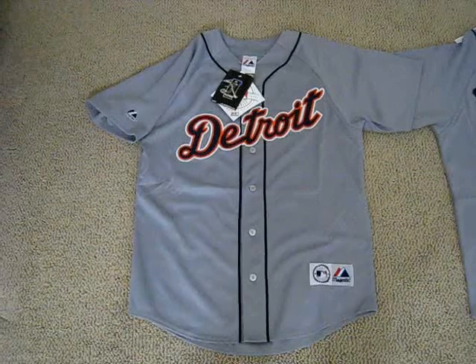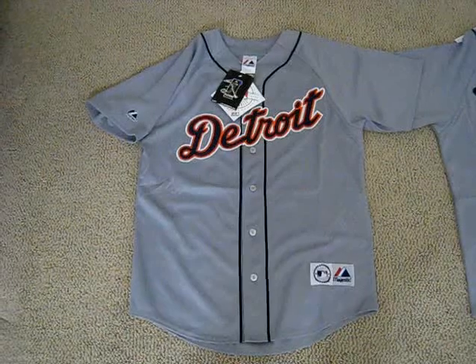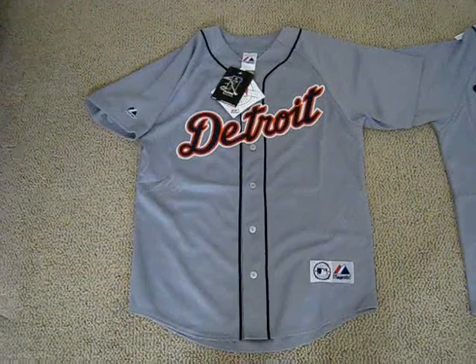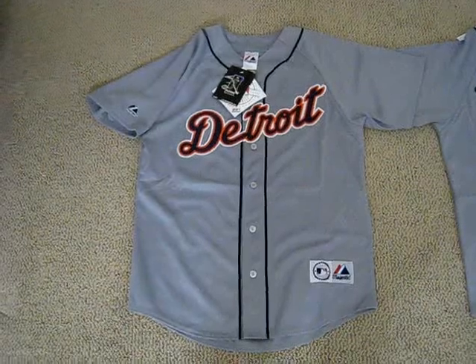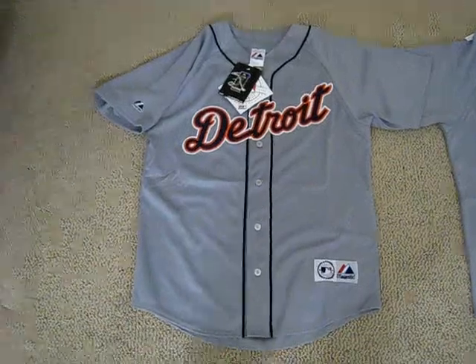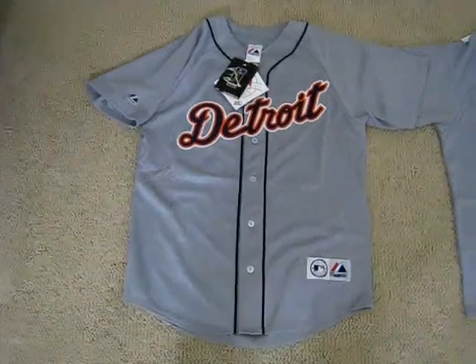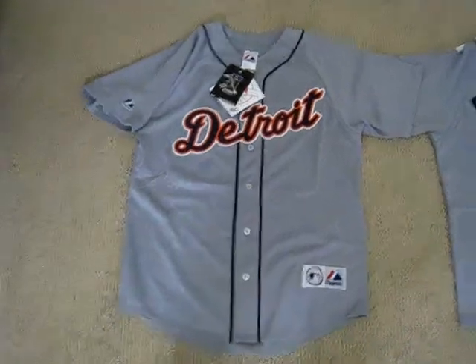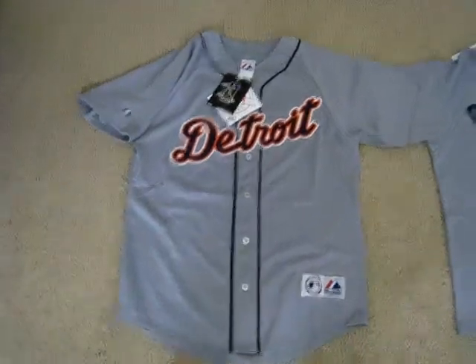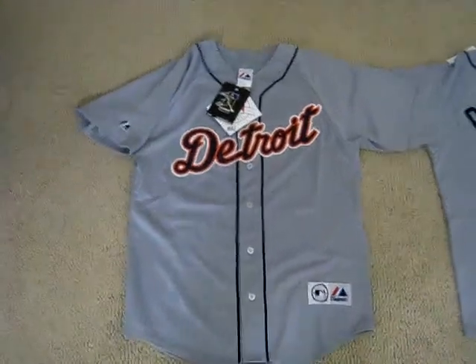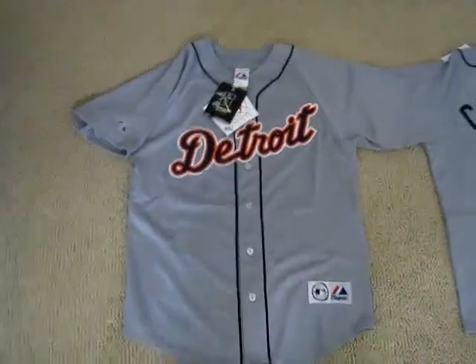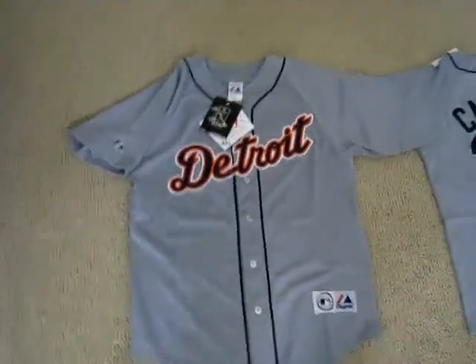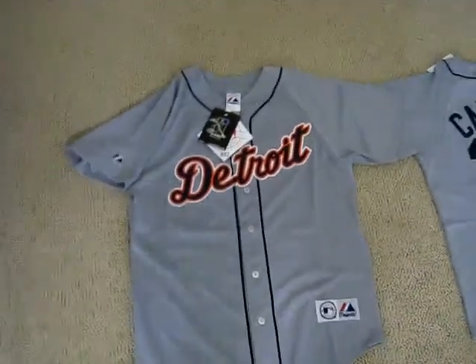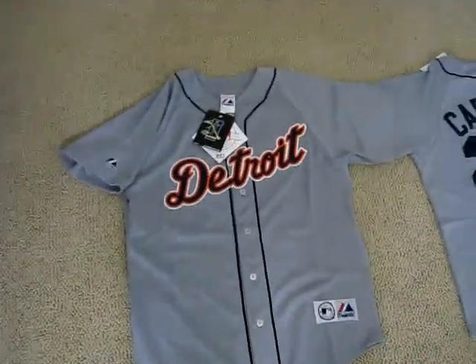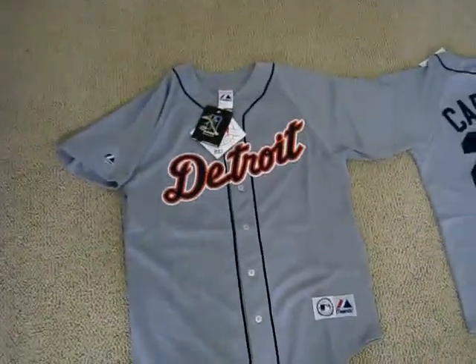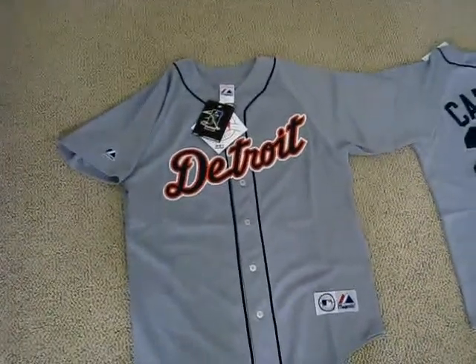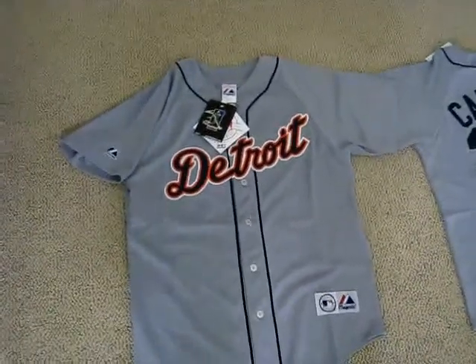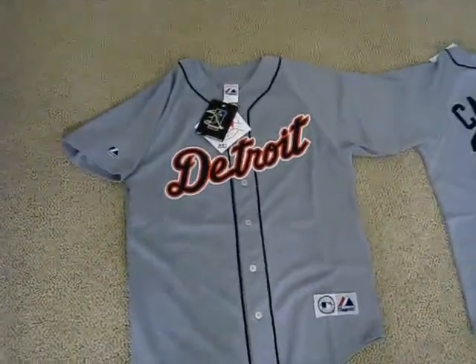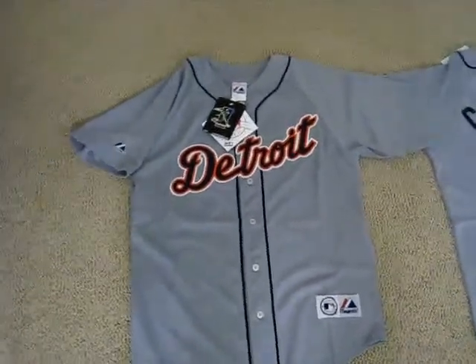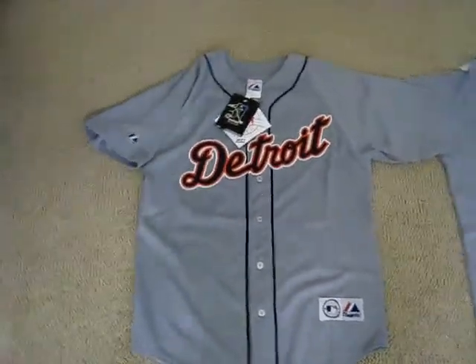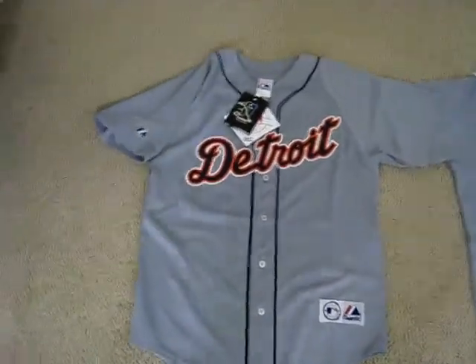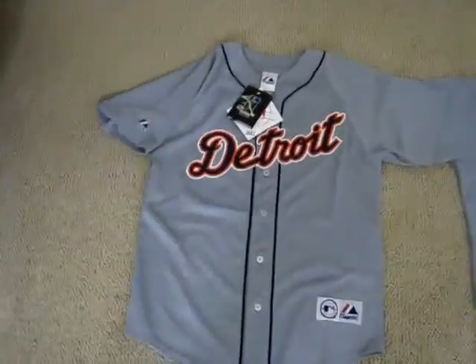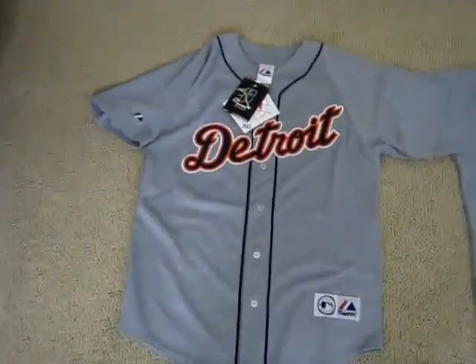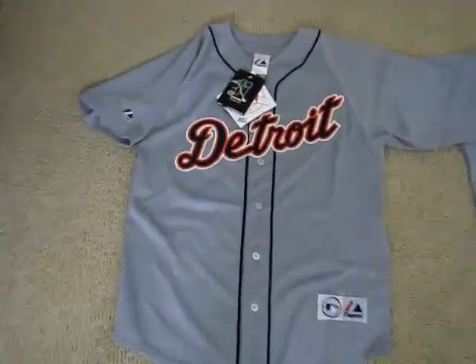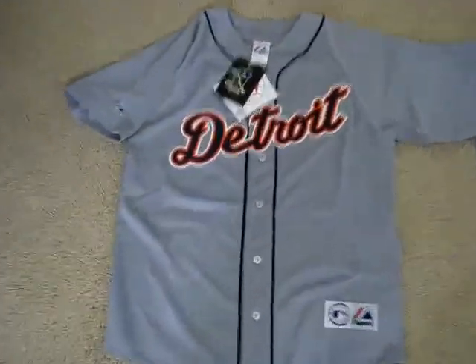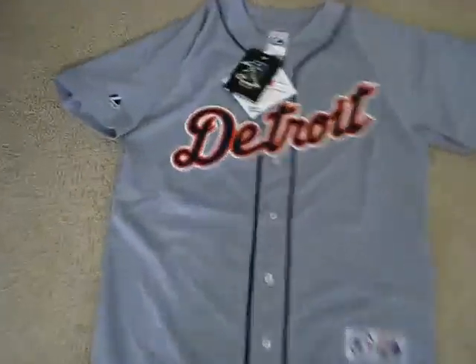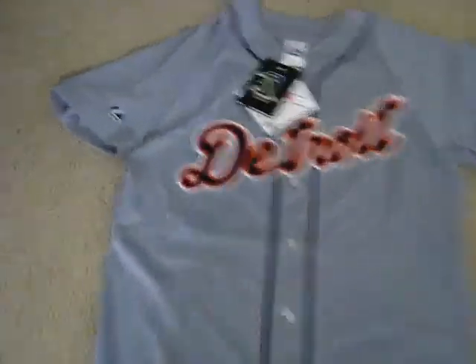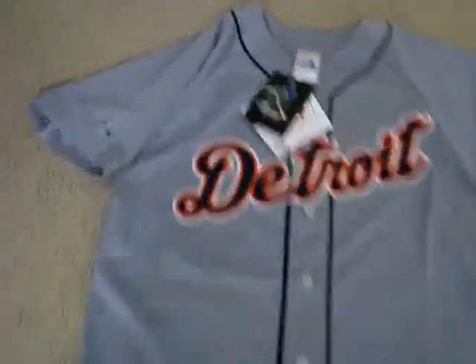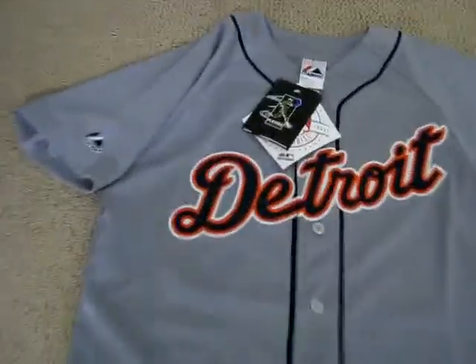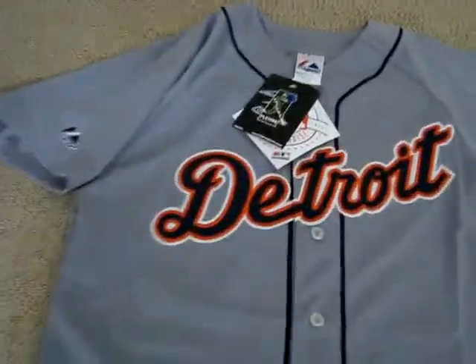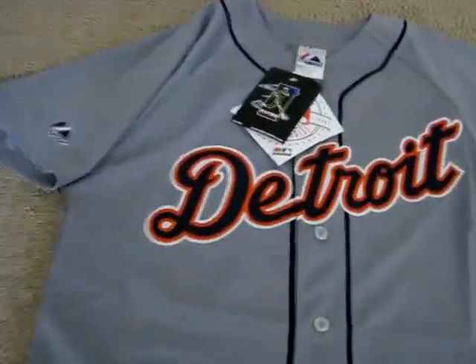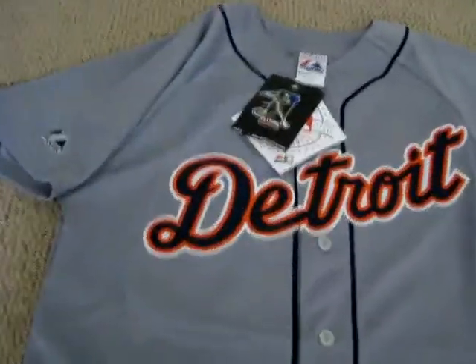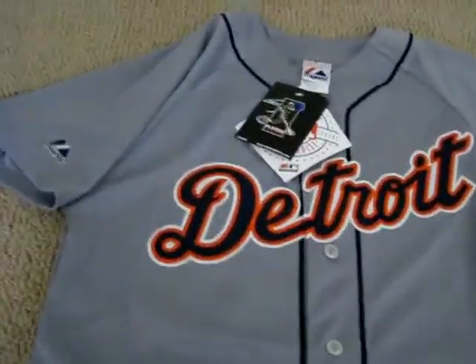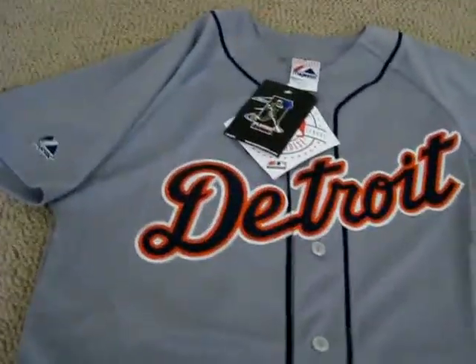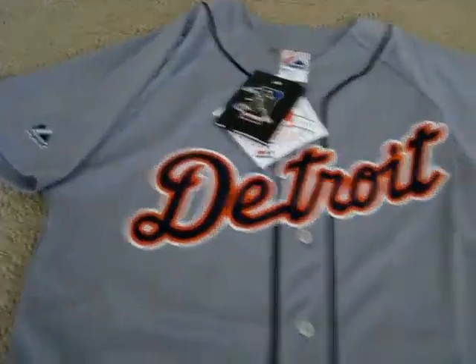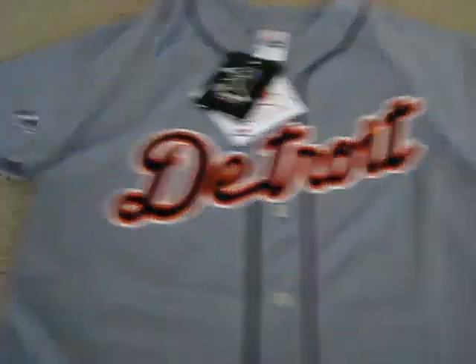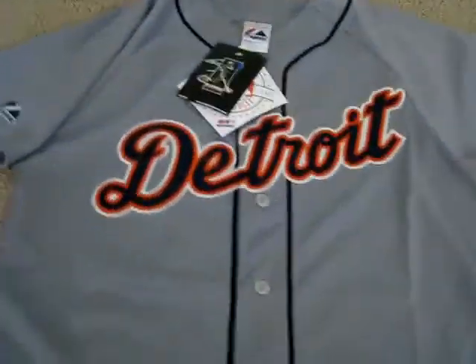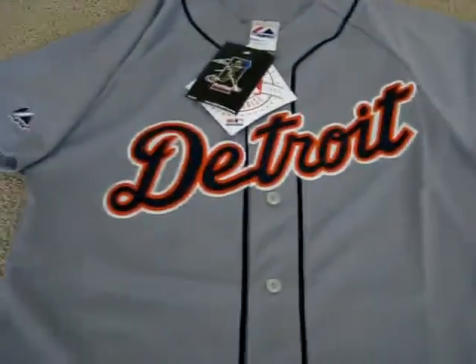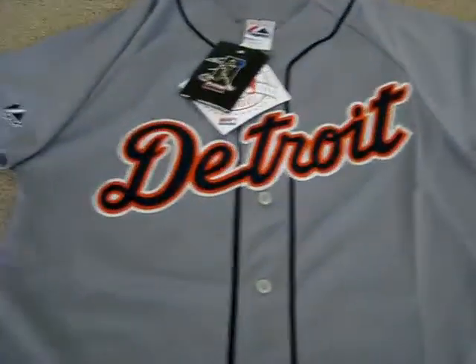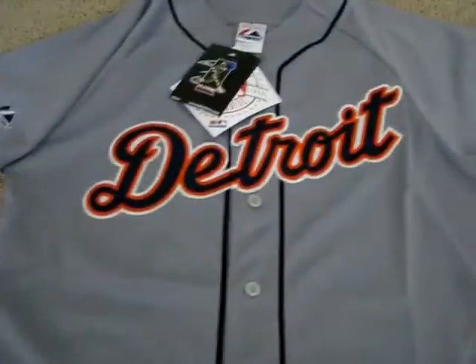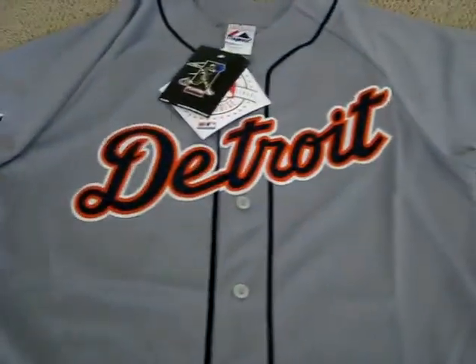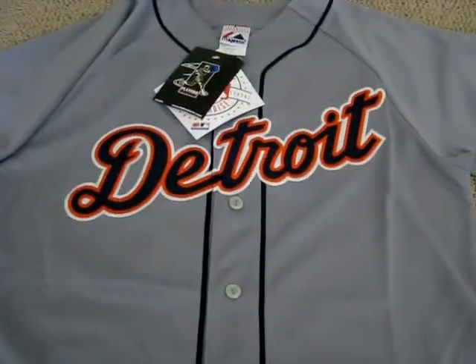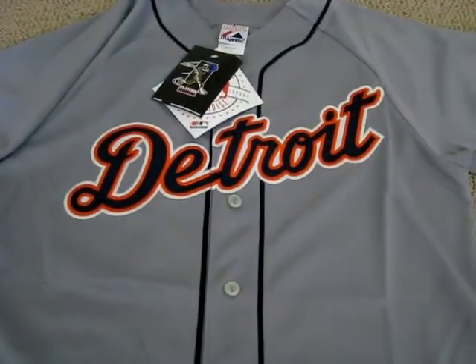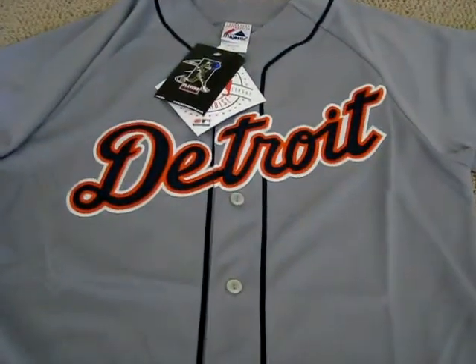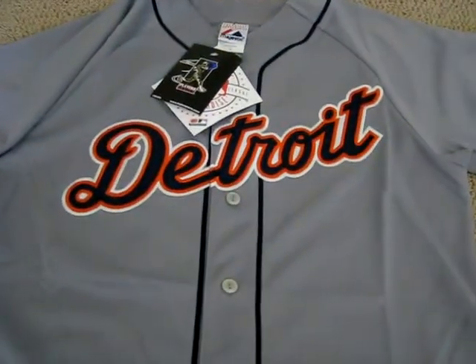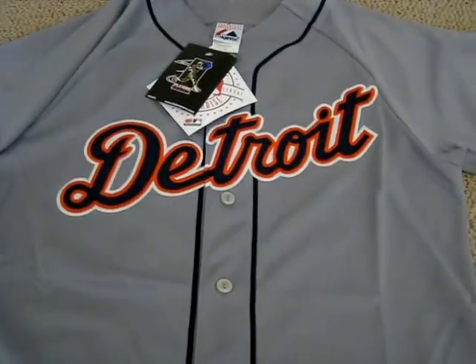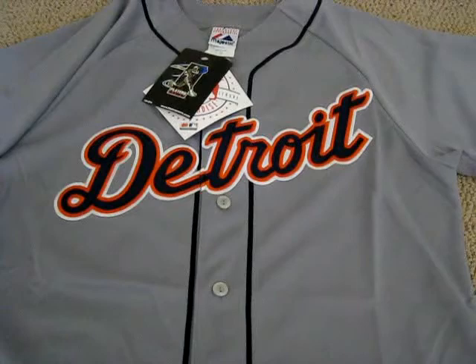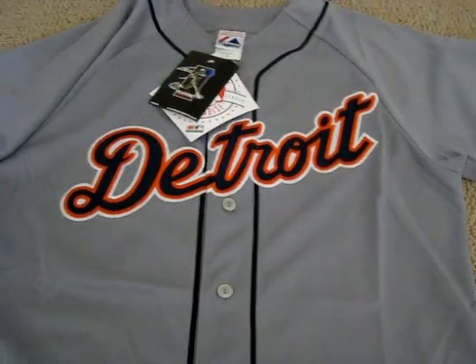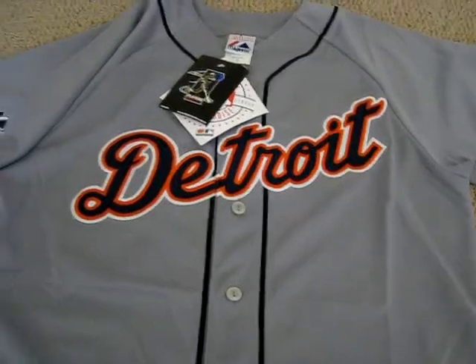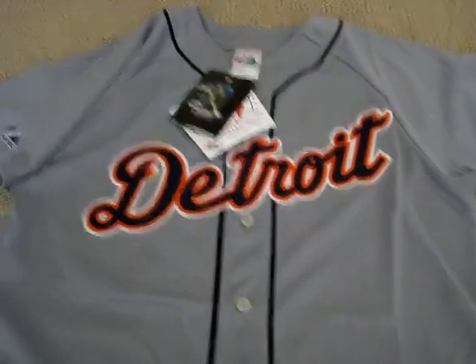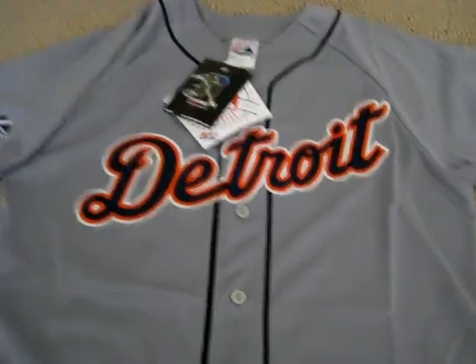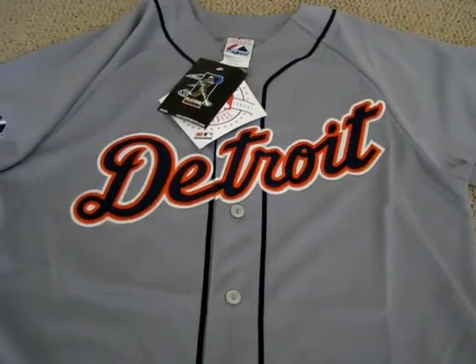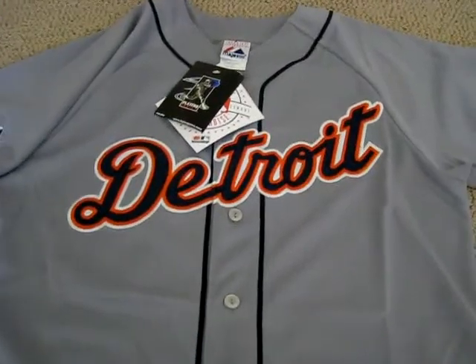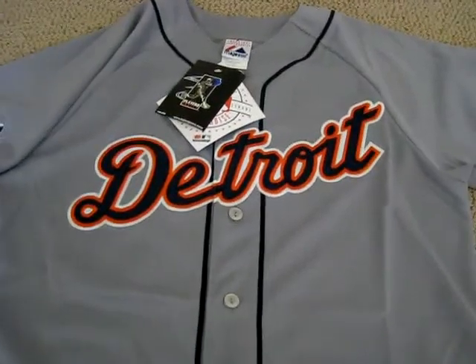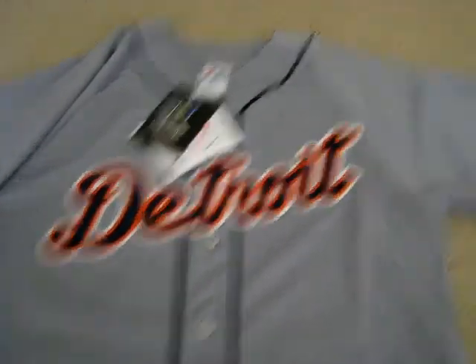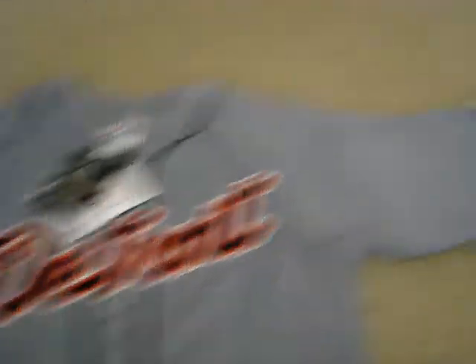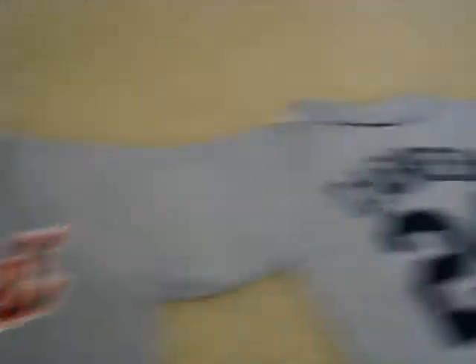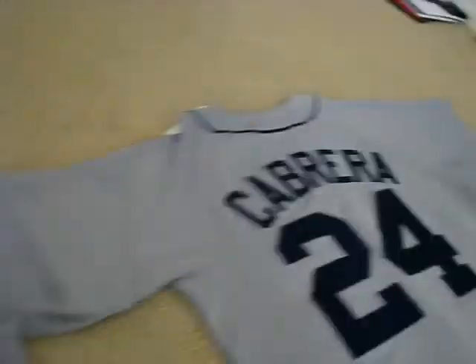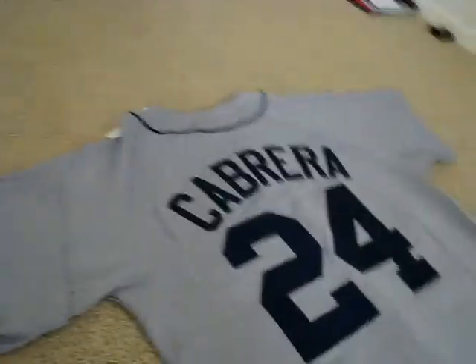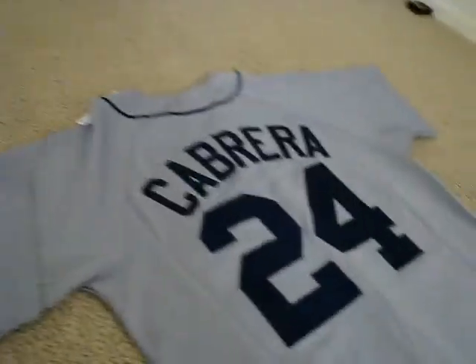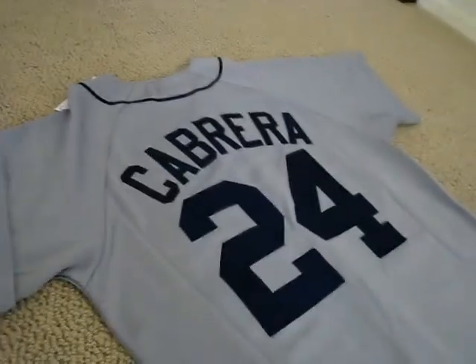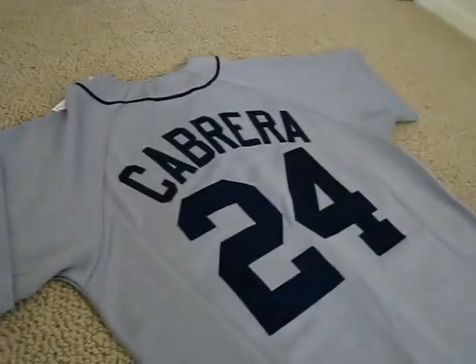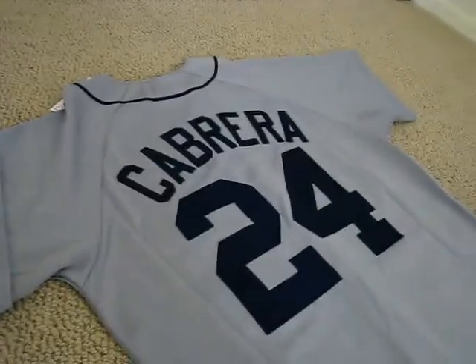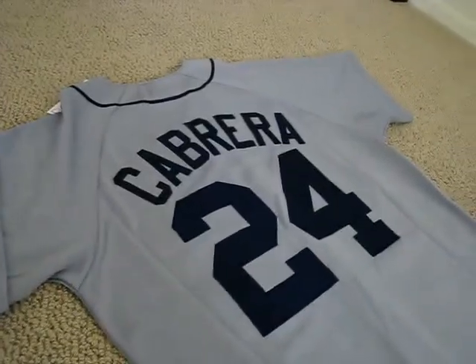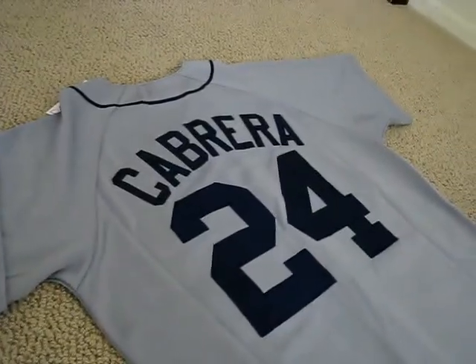Hi folks, this is Jersey Genius on eBay, and I'm here to show you a real majestic replica jersey for the Detroit Tigers, Miguel Cabrera.